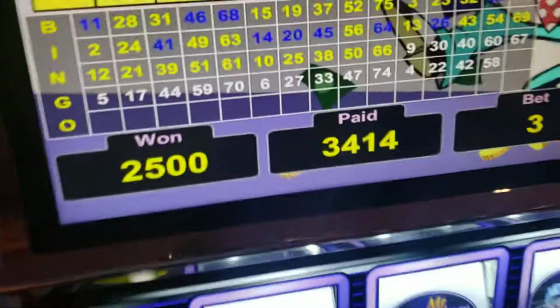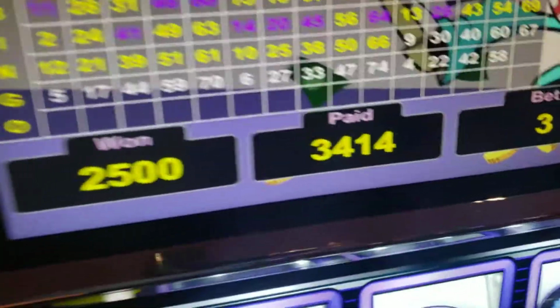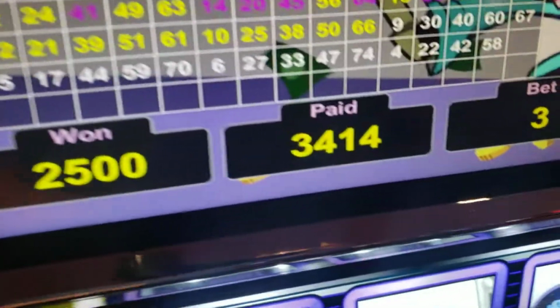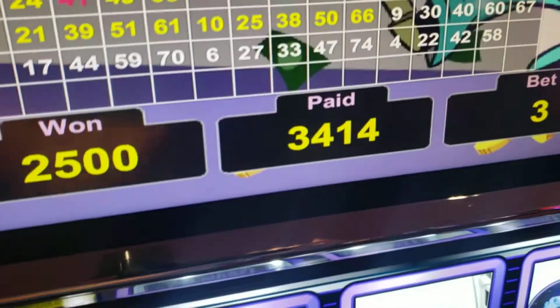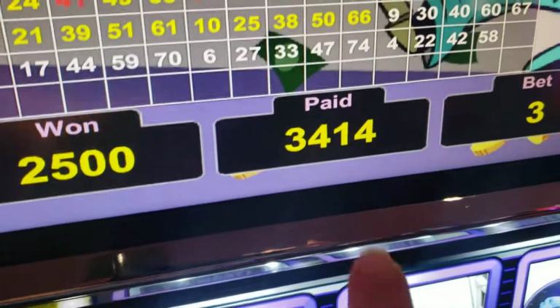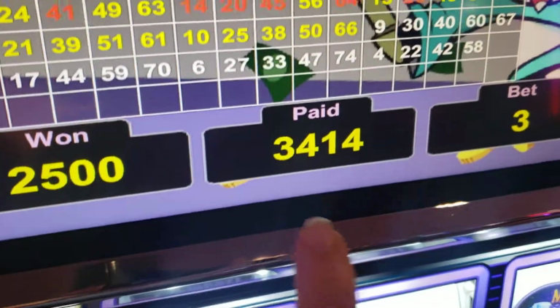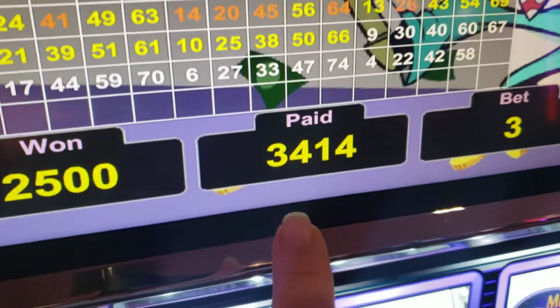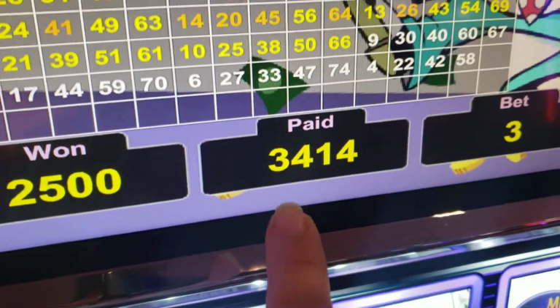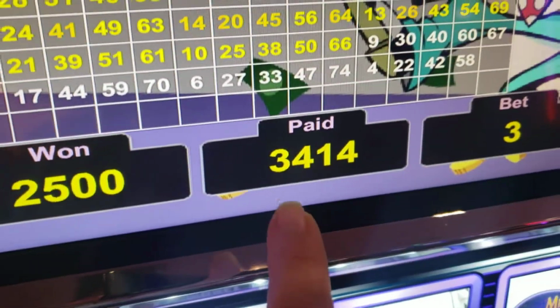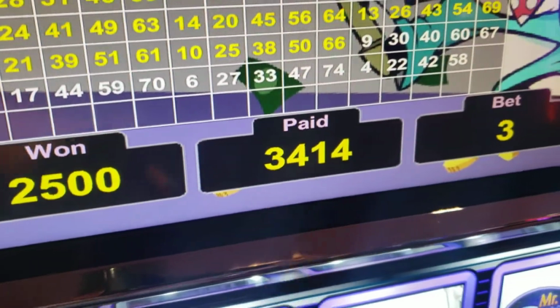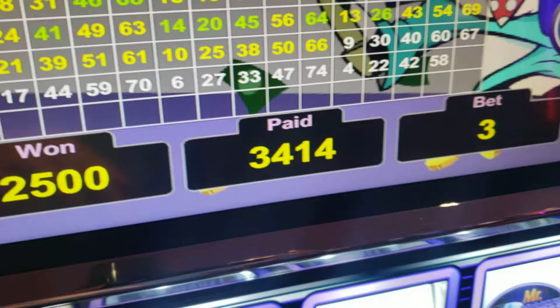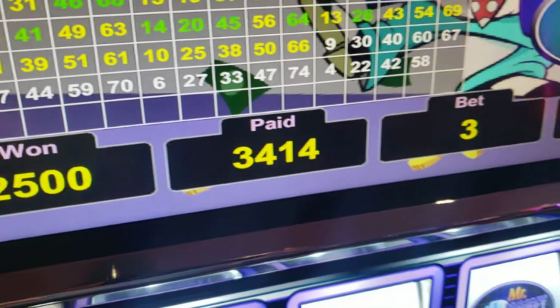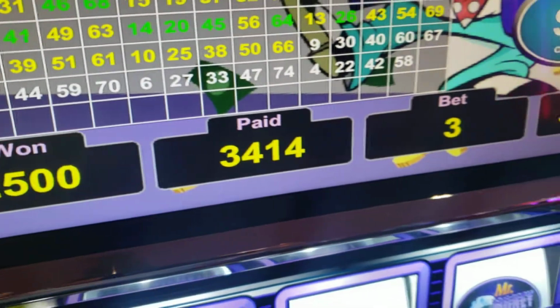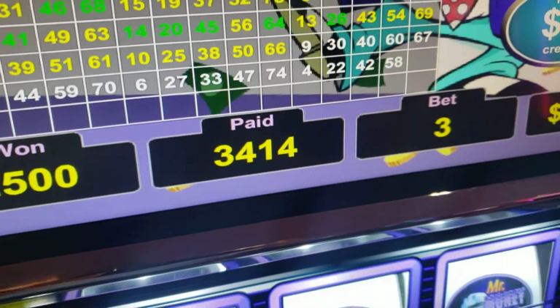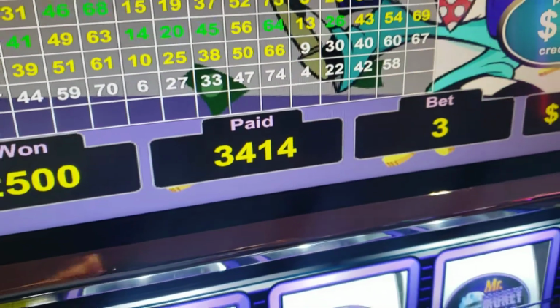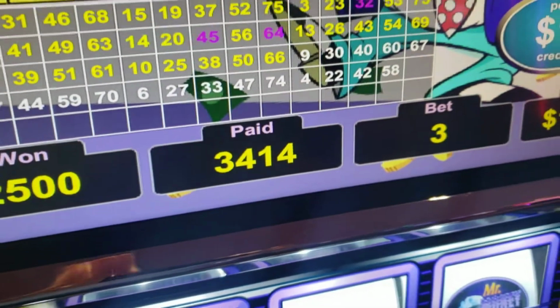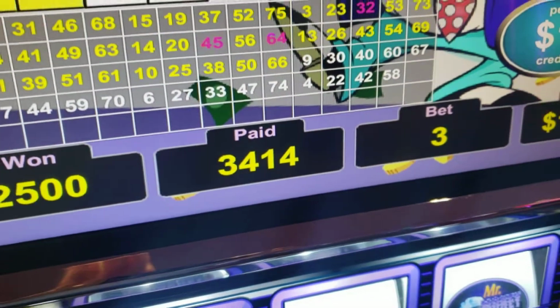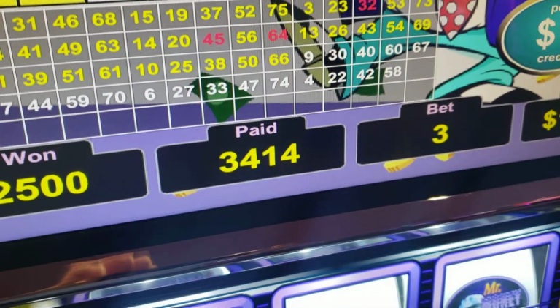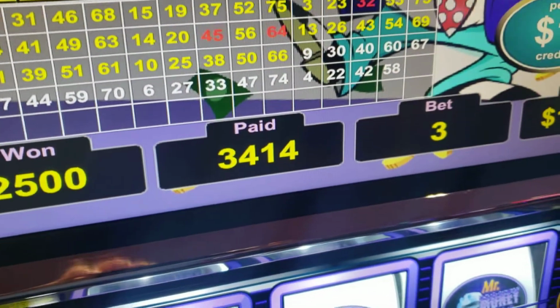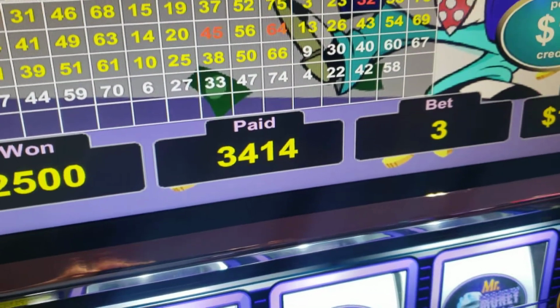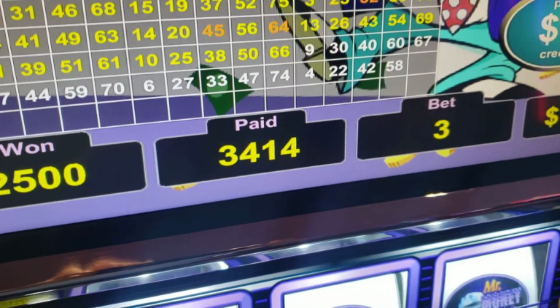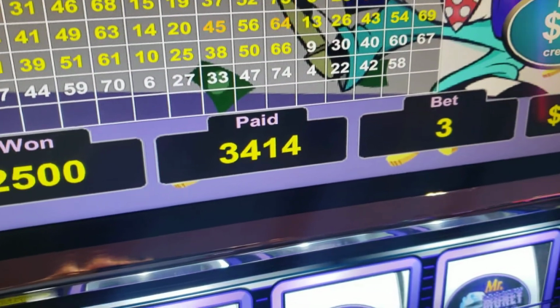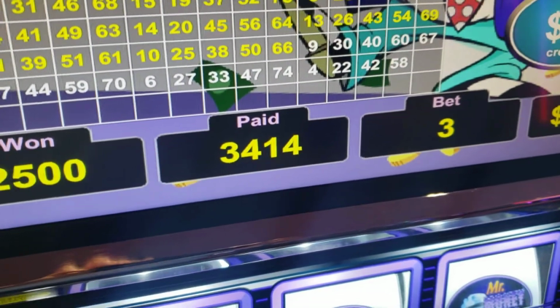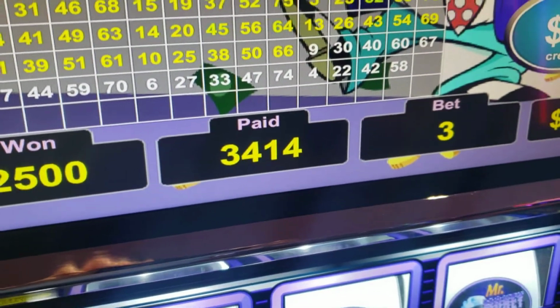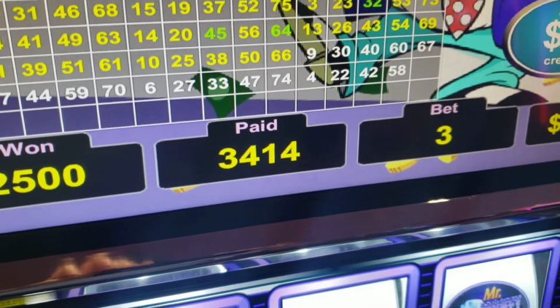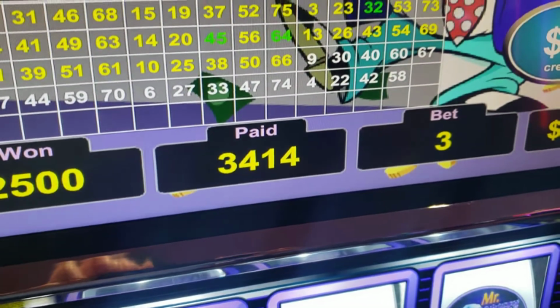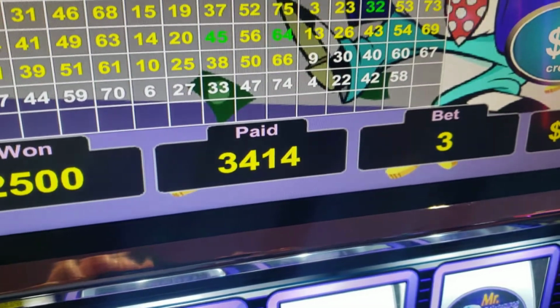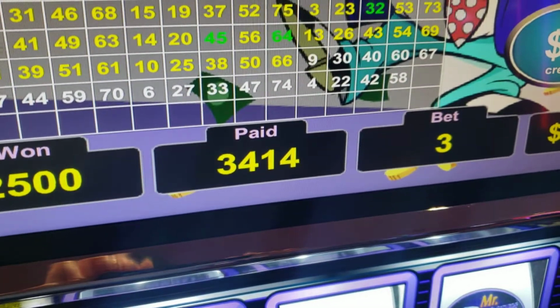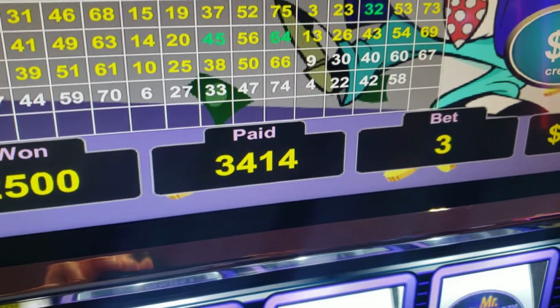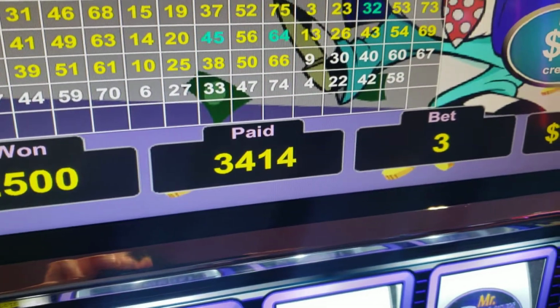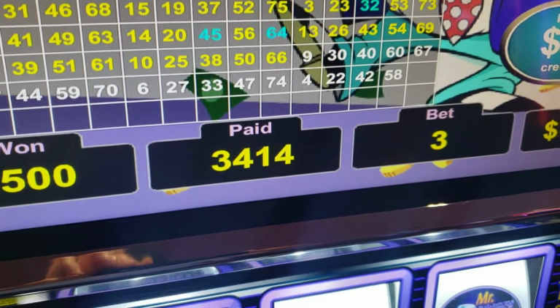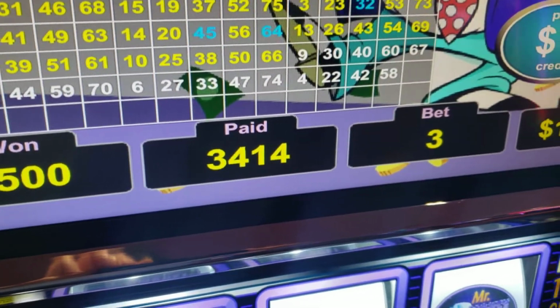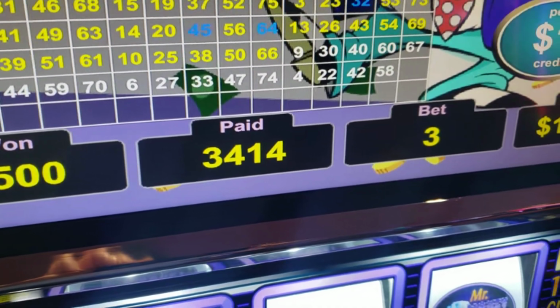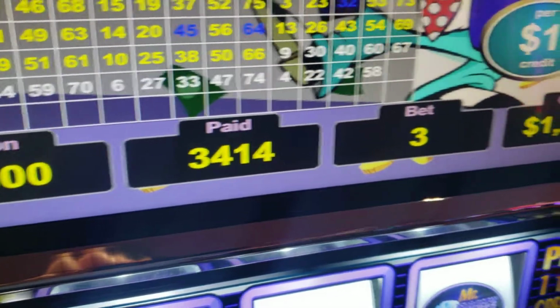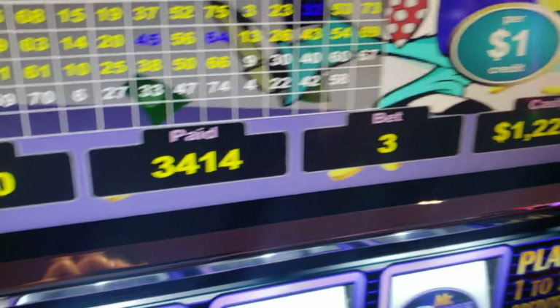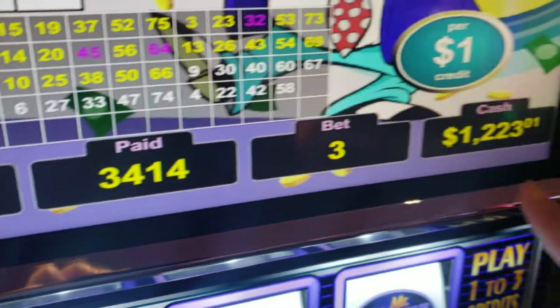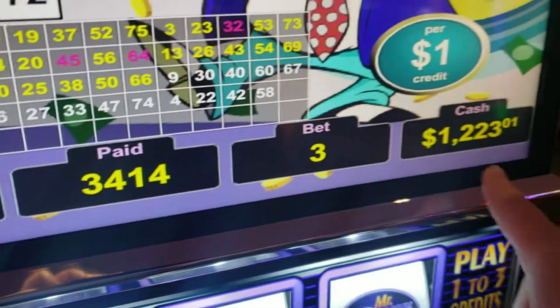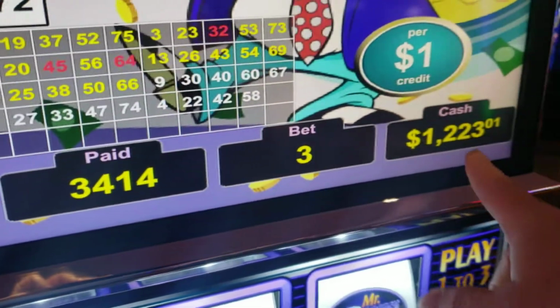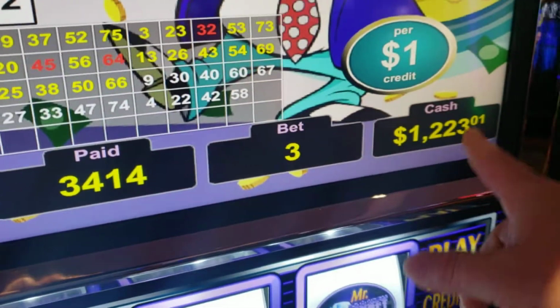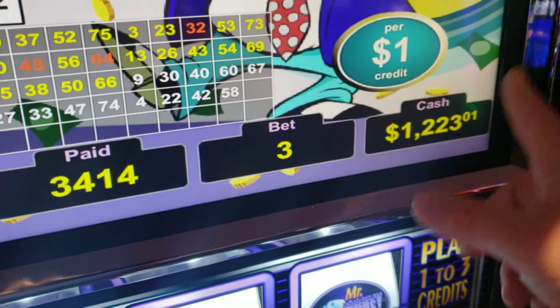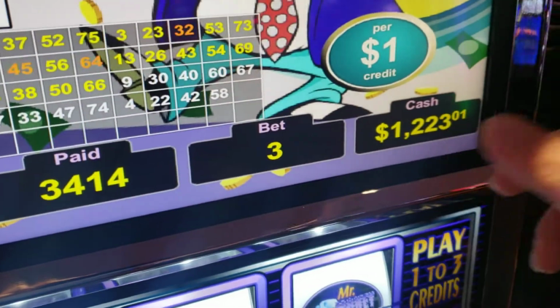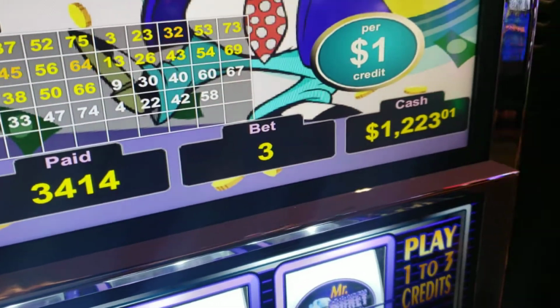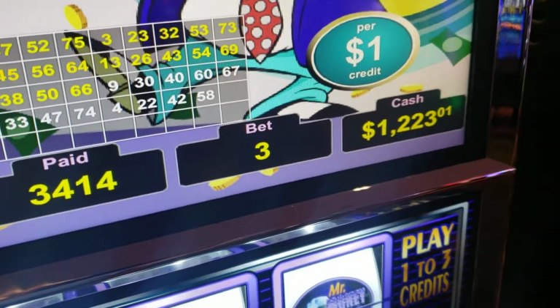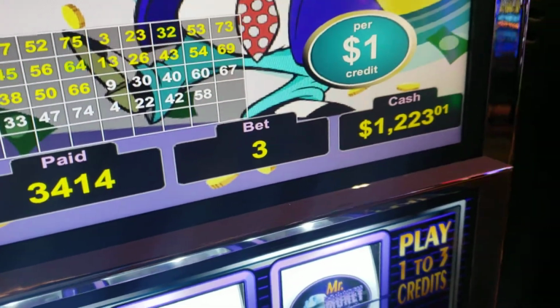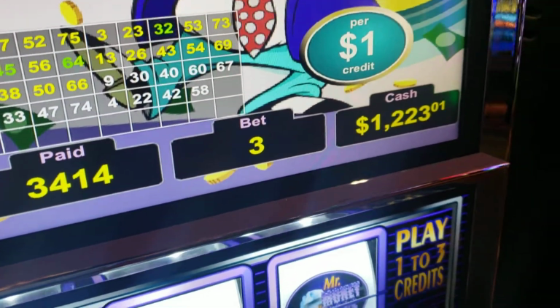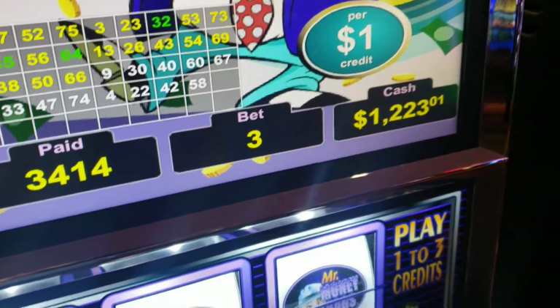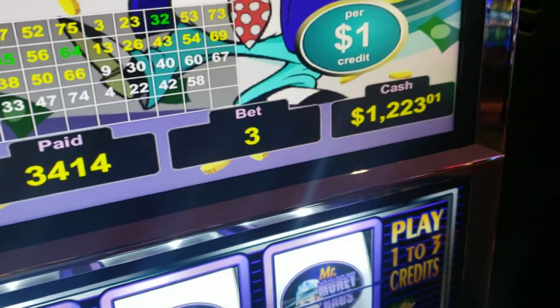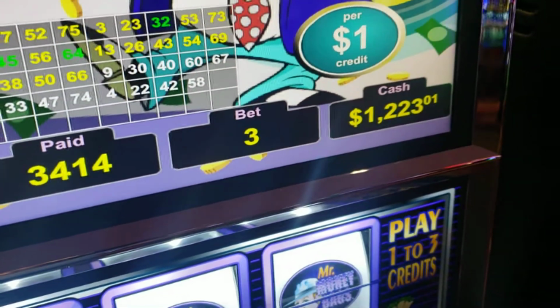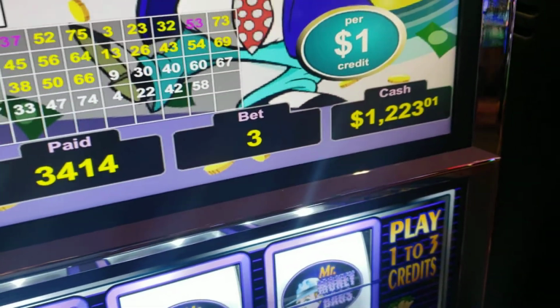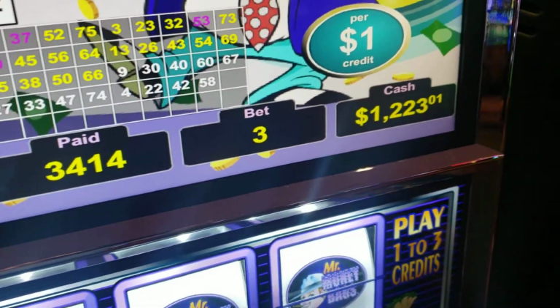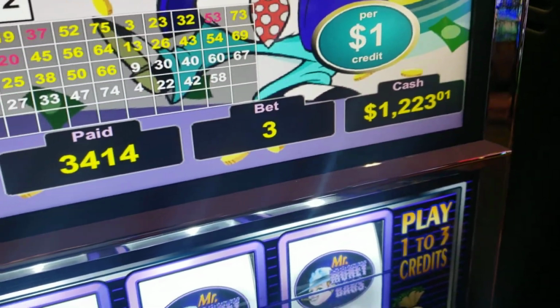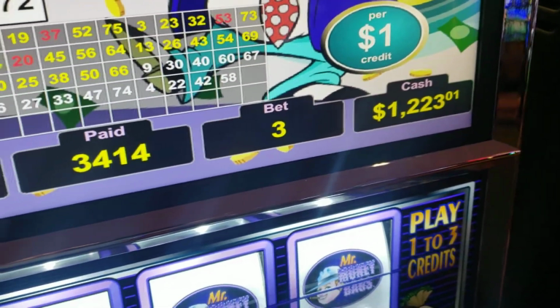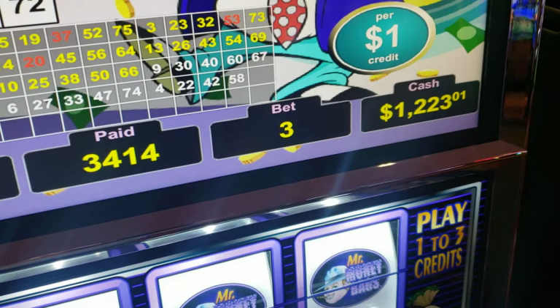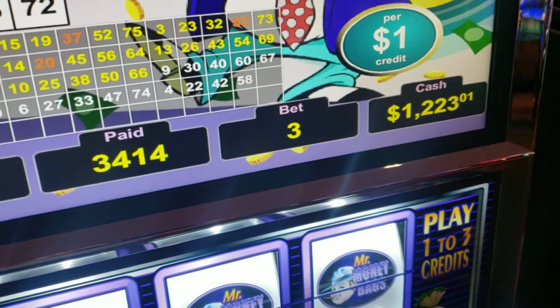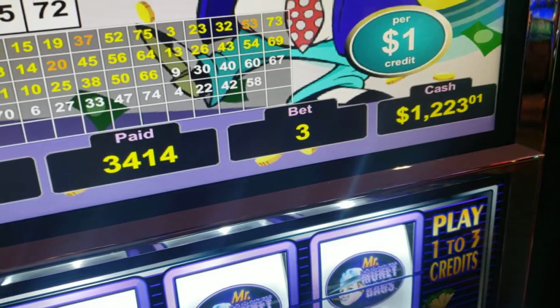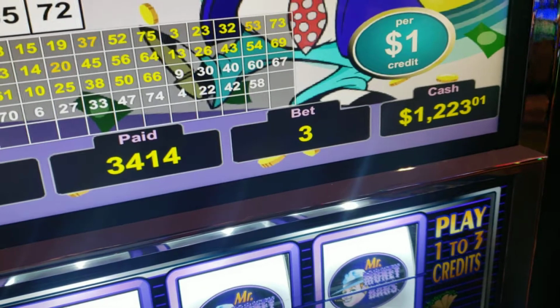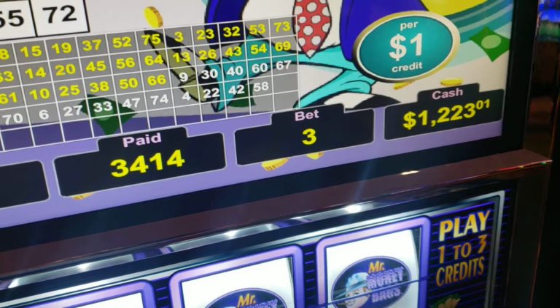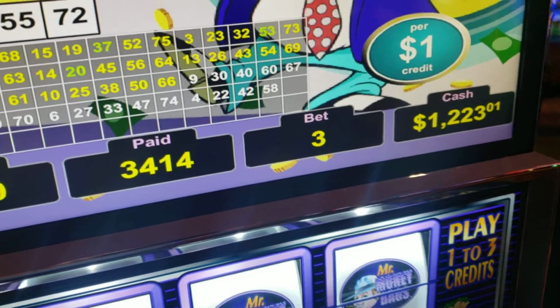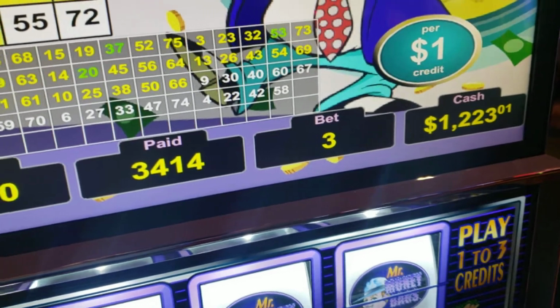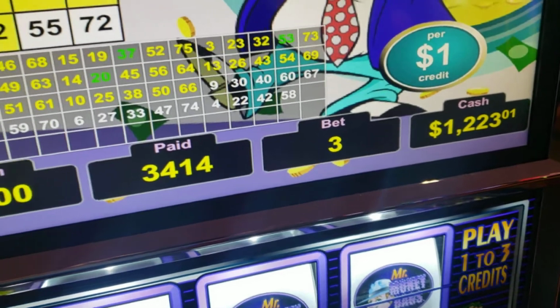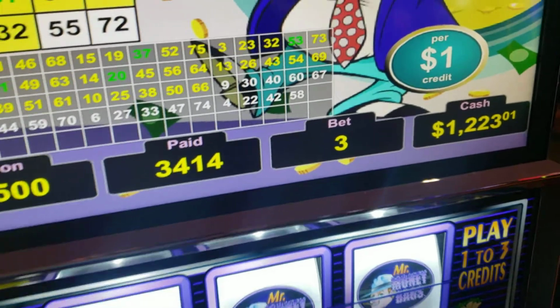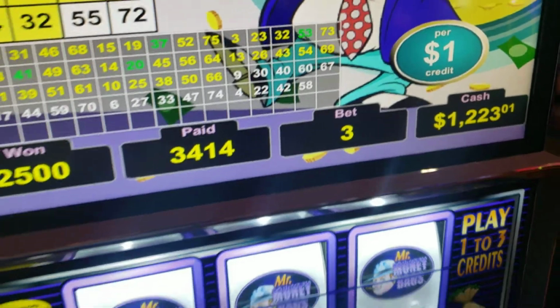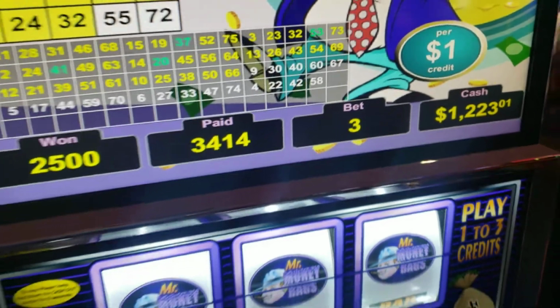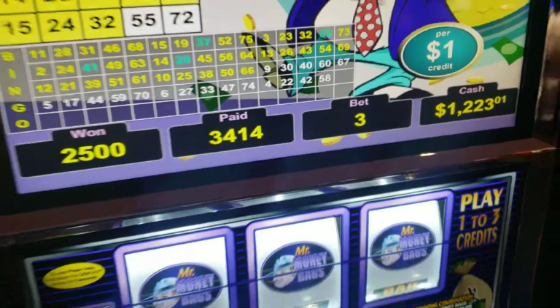So $3,400 is what I totally won. I have $200 in here. Crazy, yo.